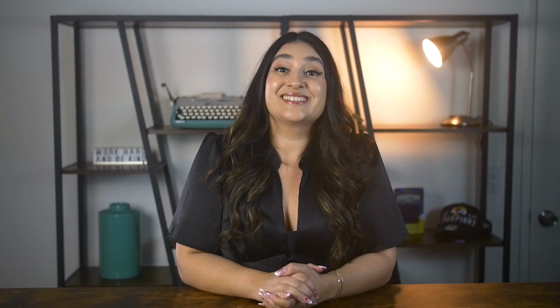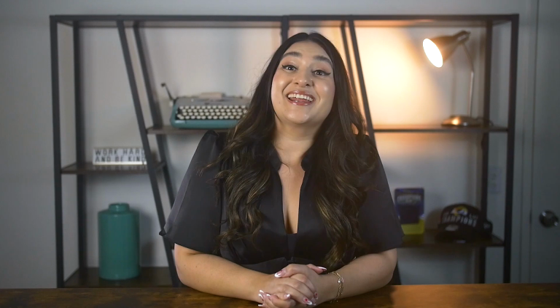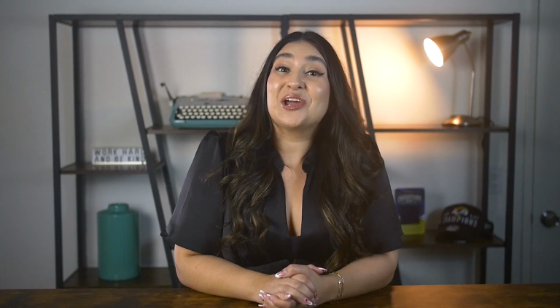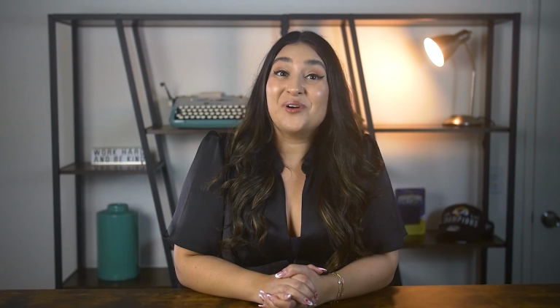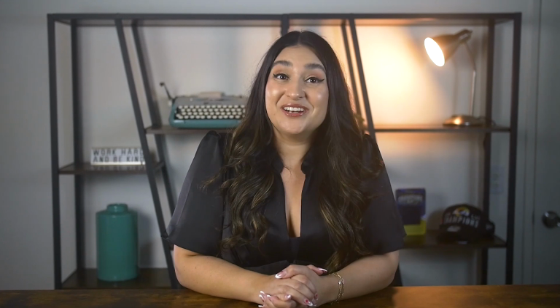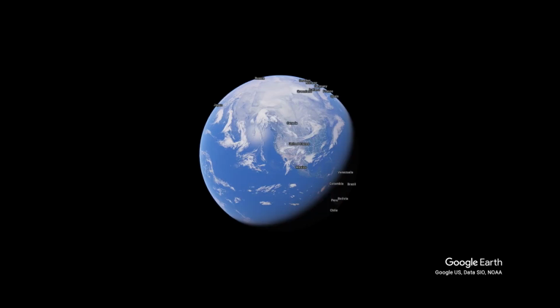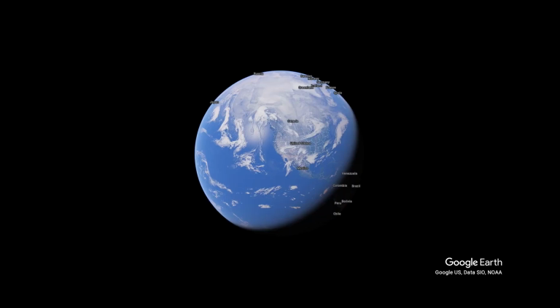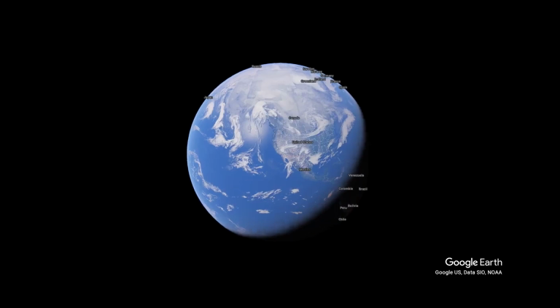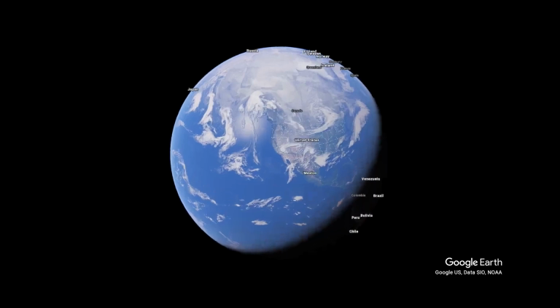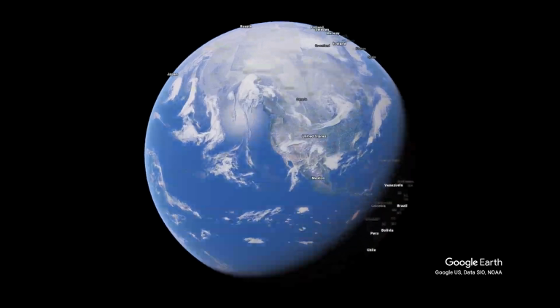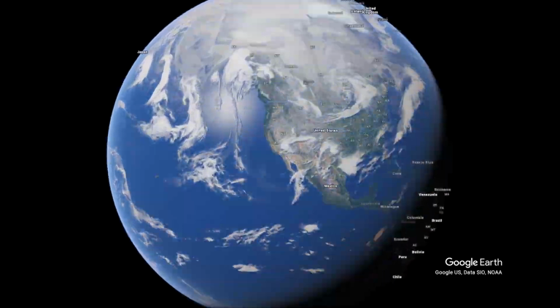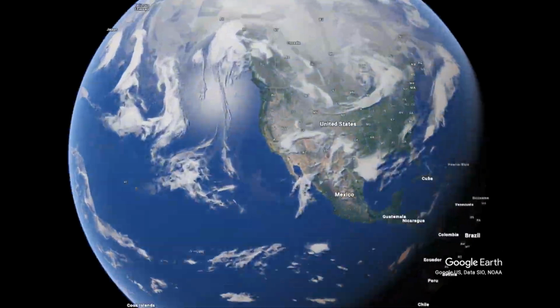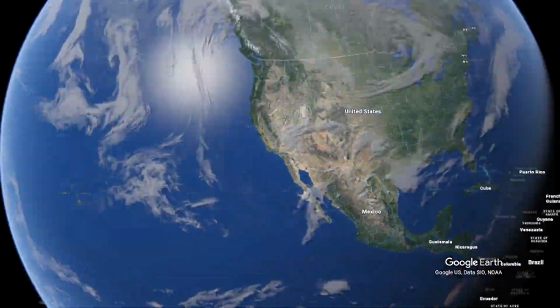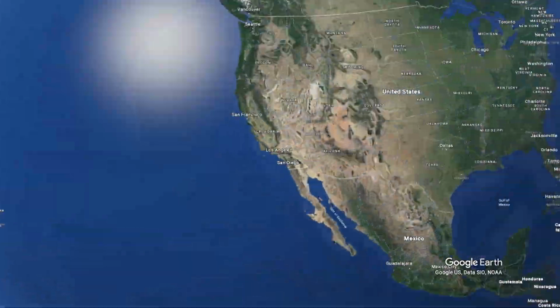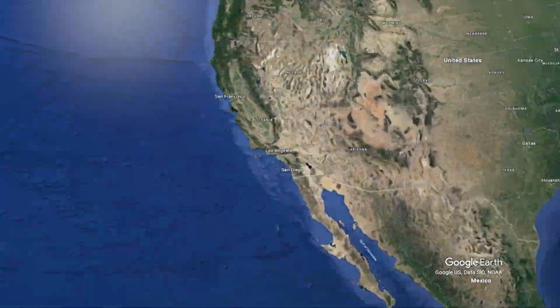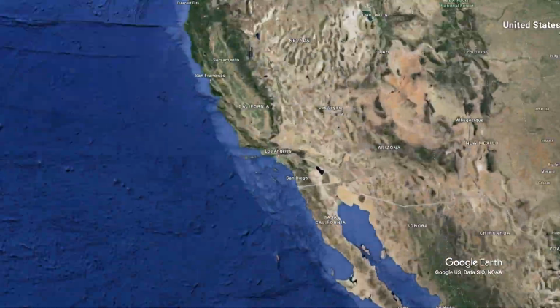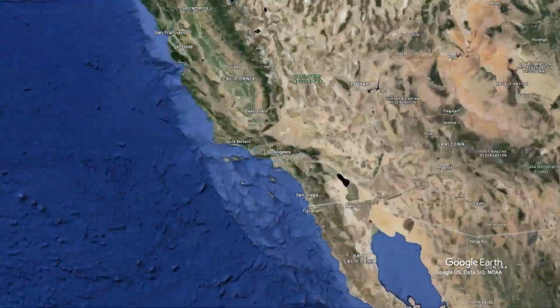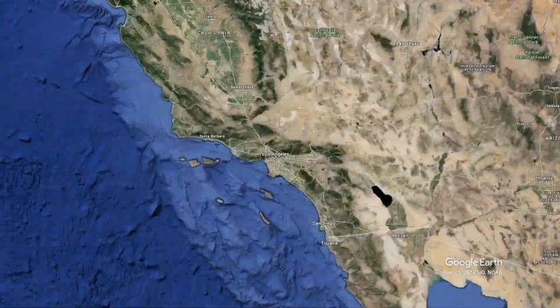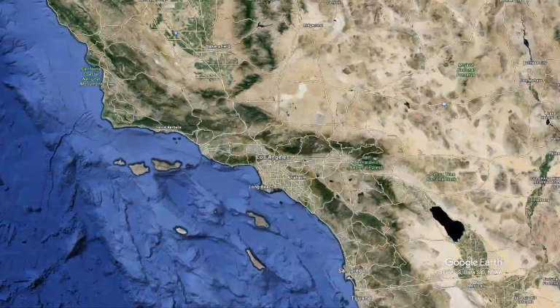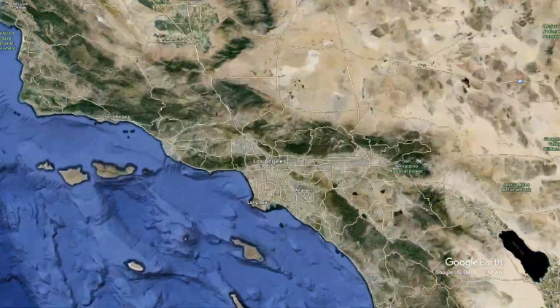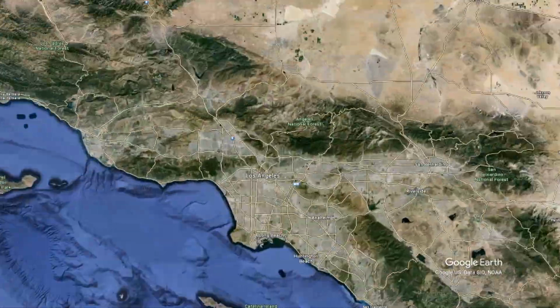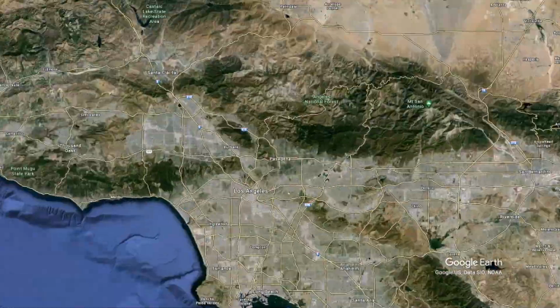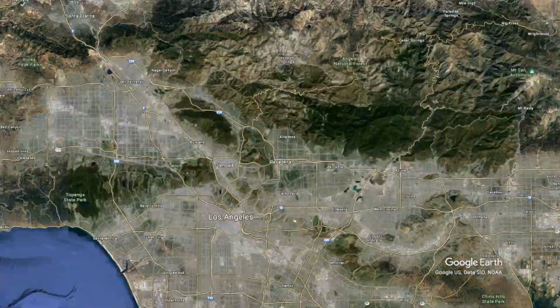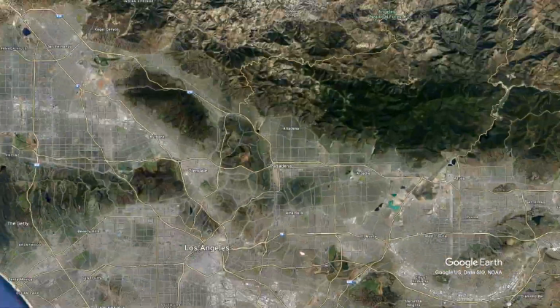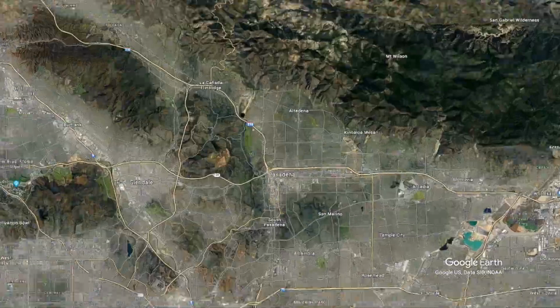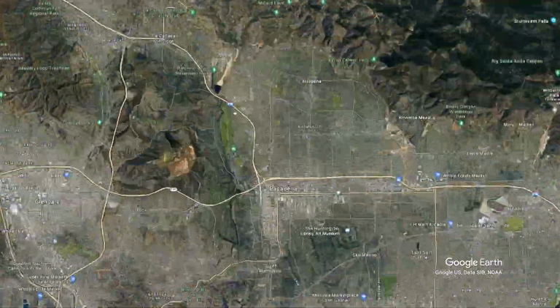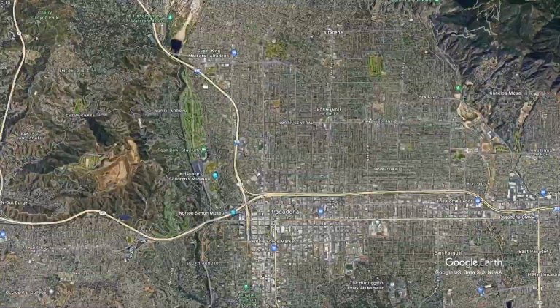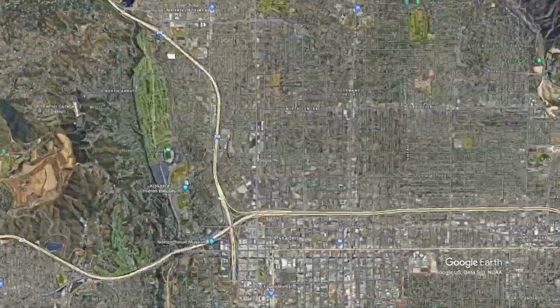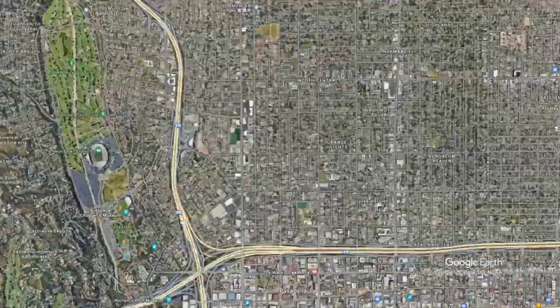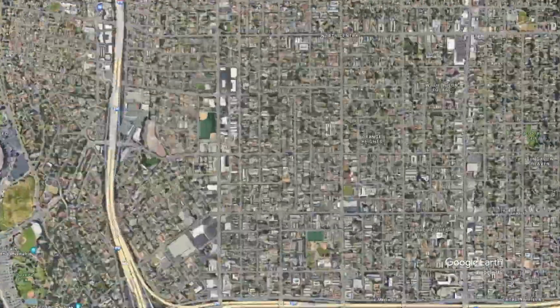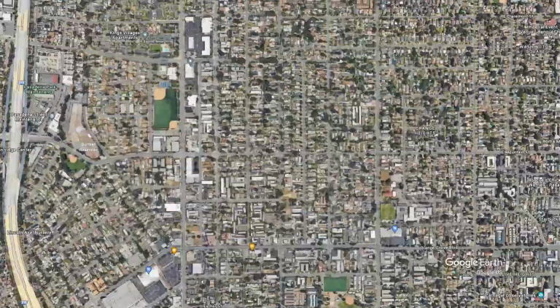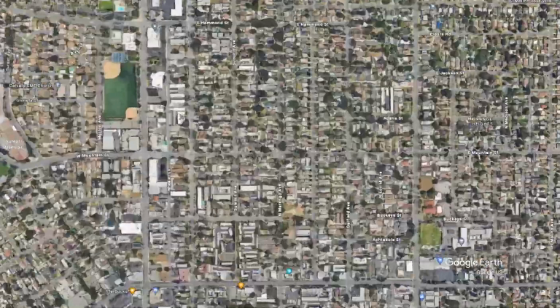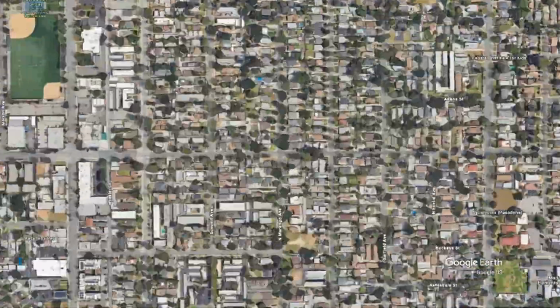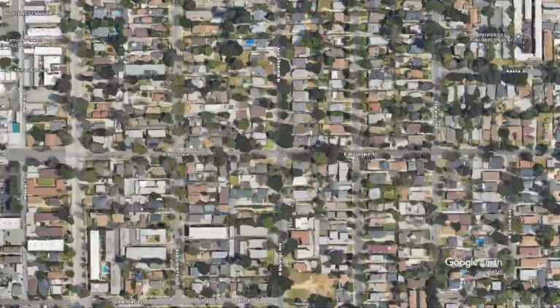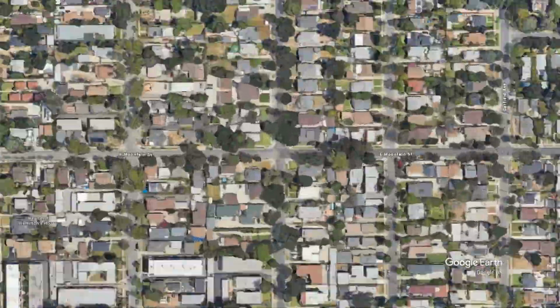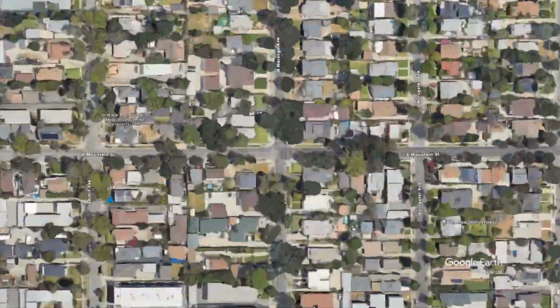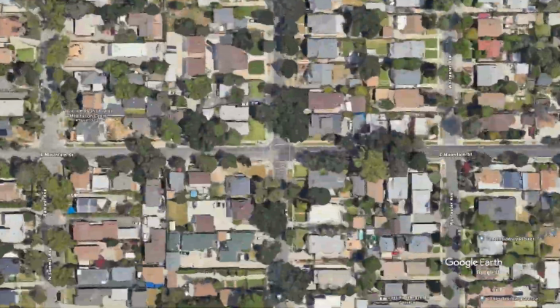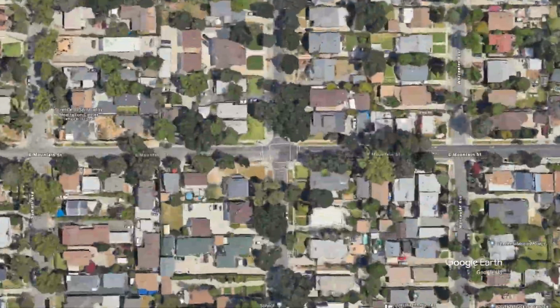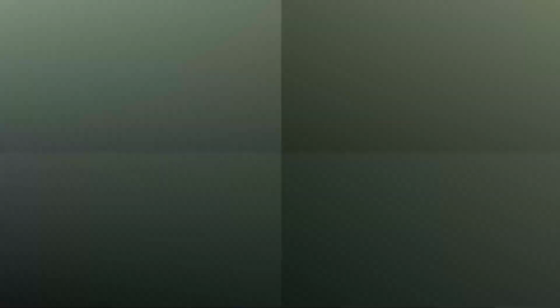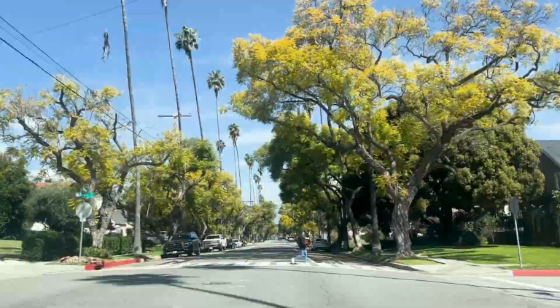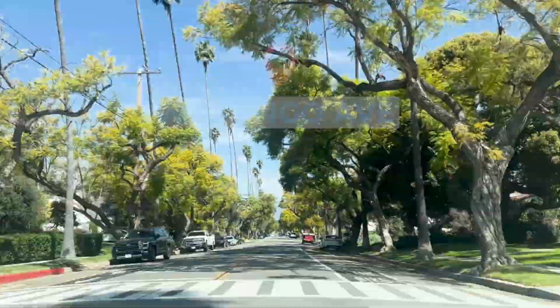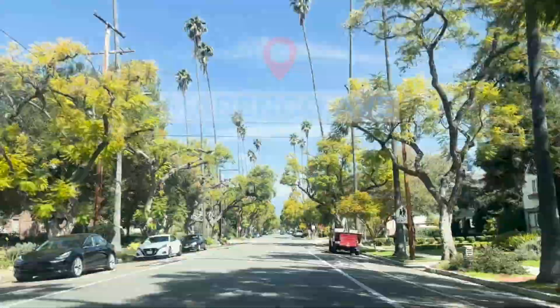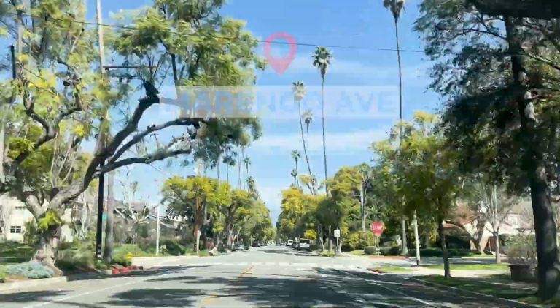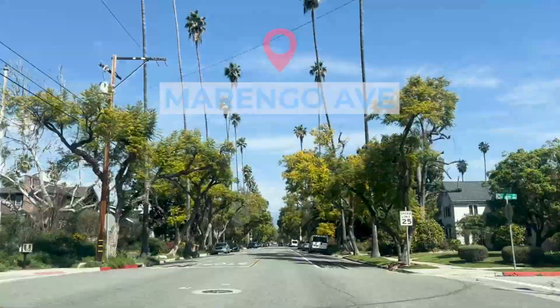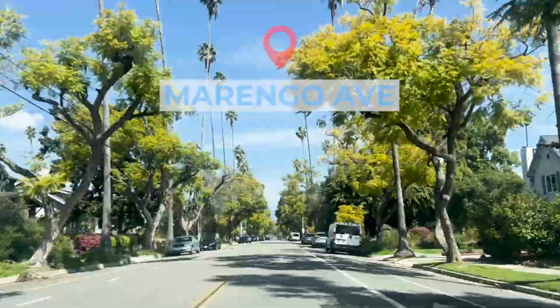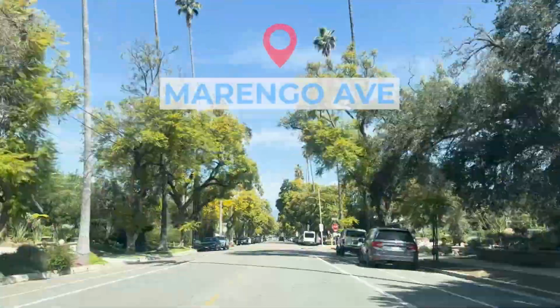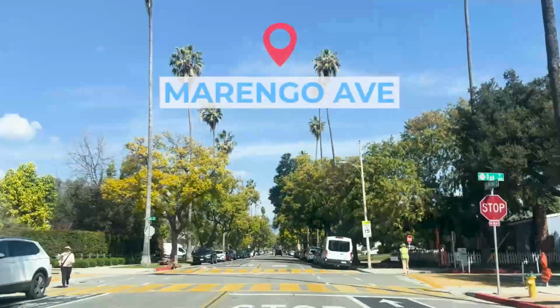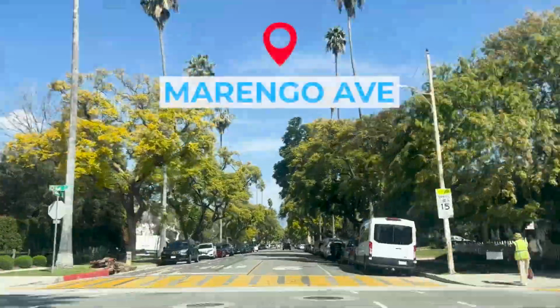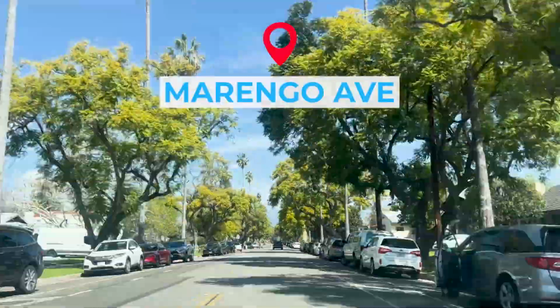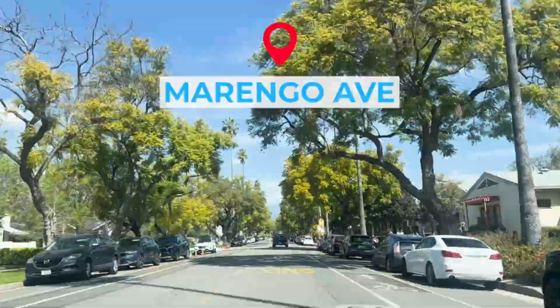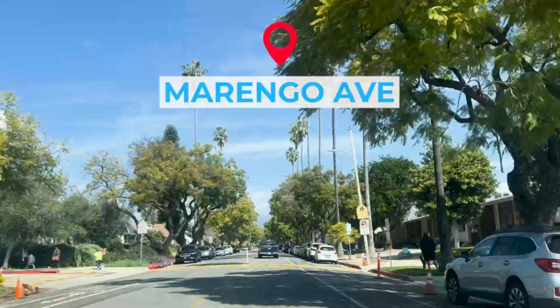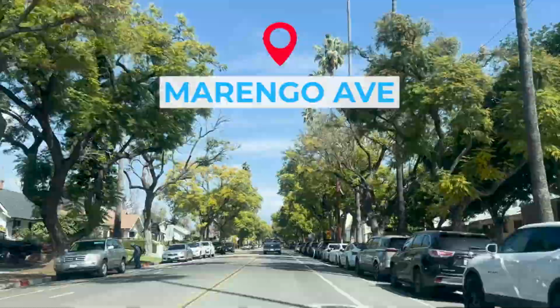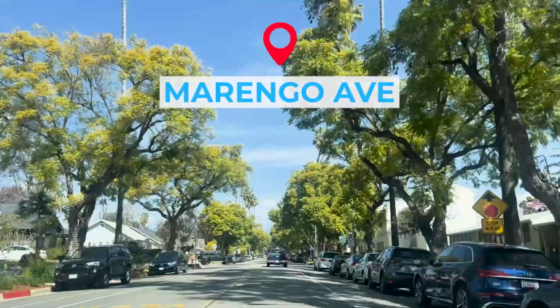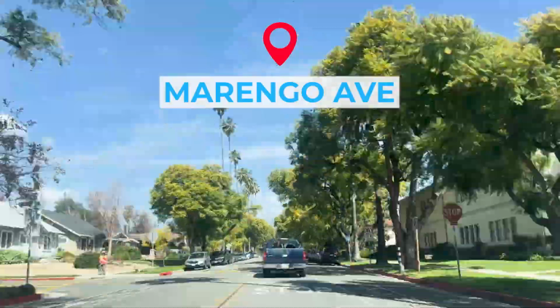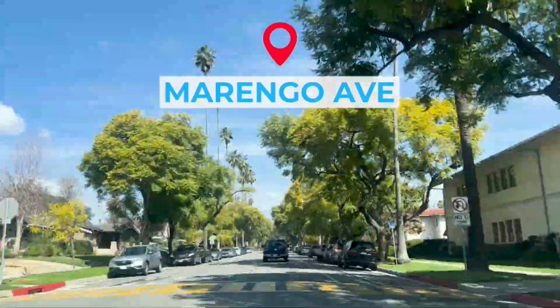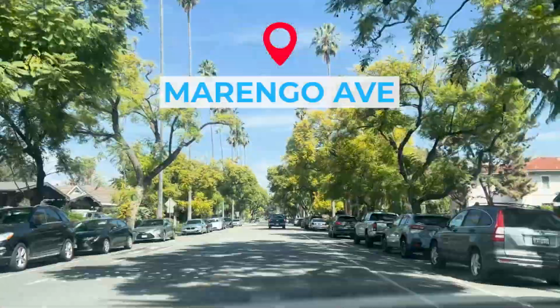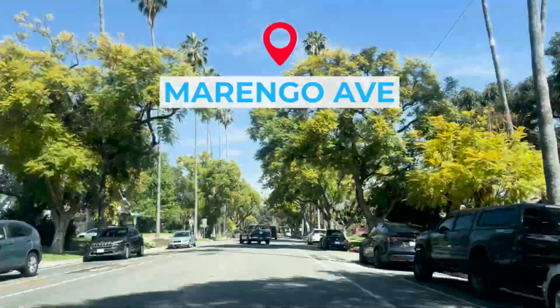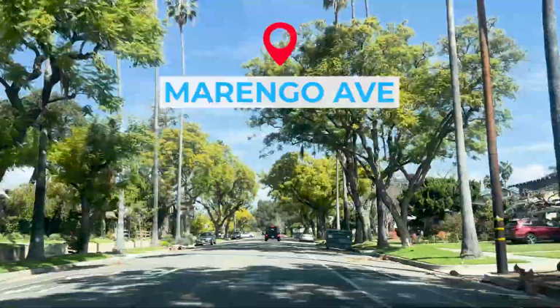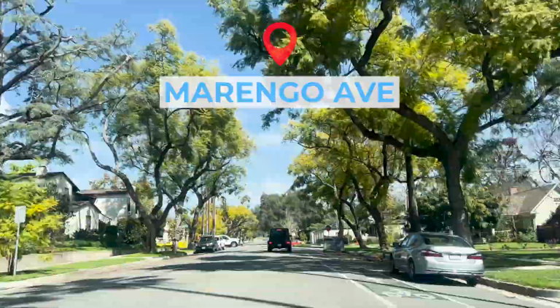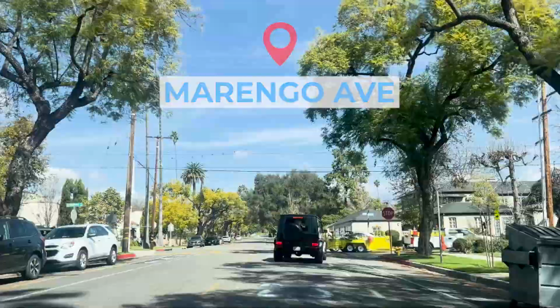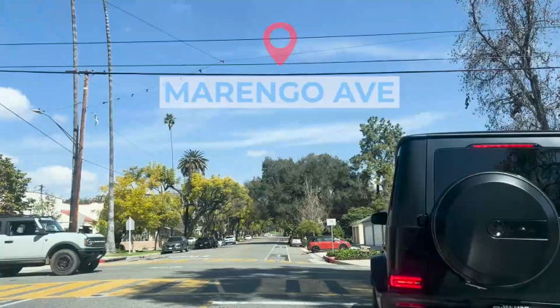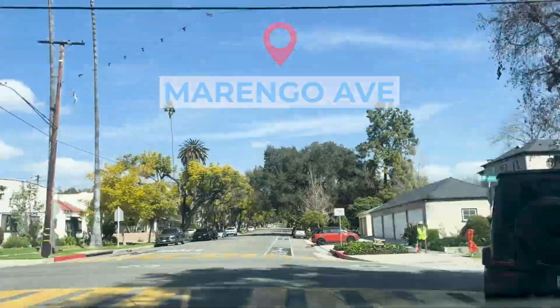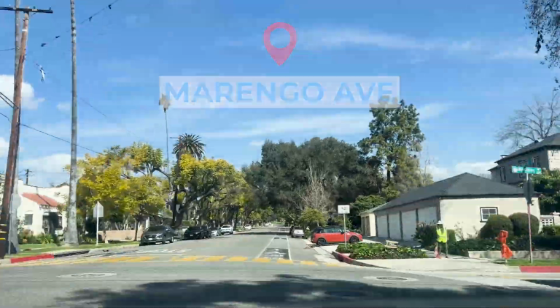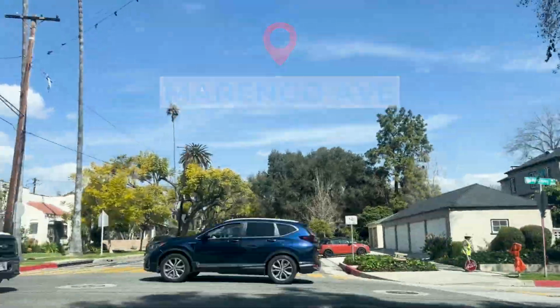Today I wanted to share with all of you one of my favorite streets in South Pasadena, and that is Marengo Avenue. Marengo begins down Alhambra Road and goes all the way up to Mission Street.